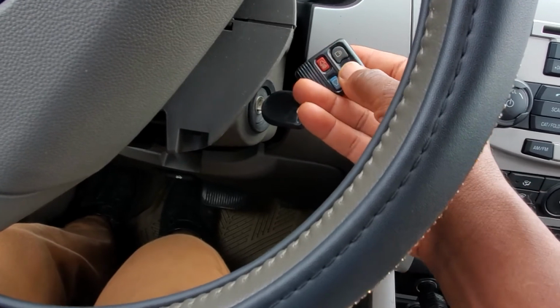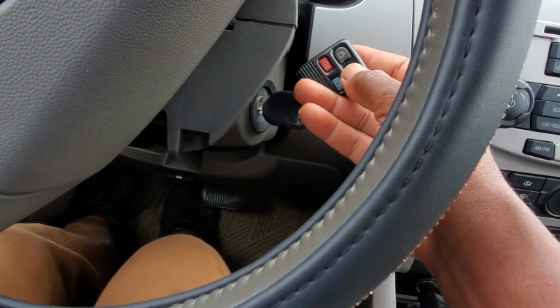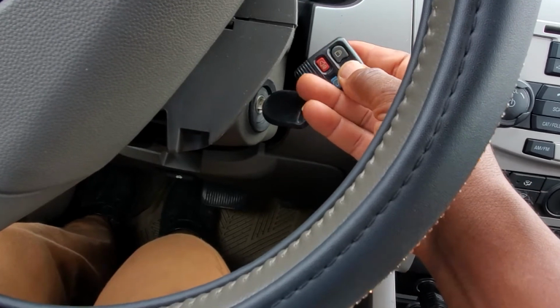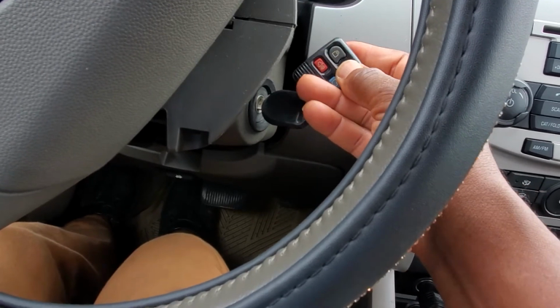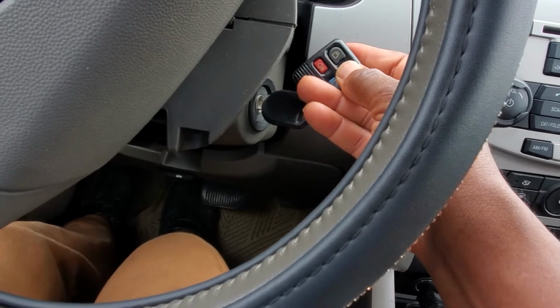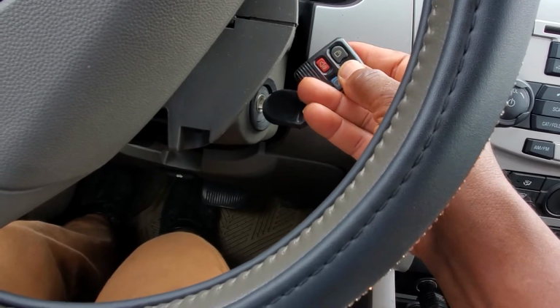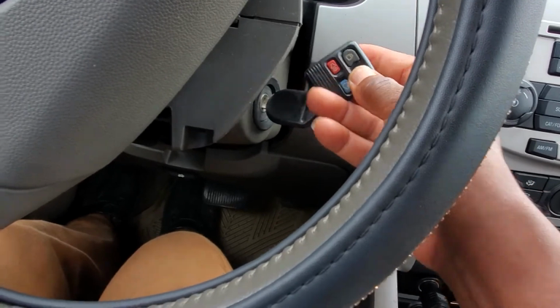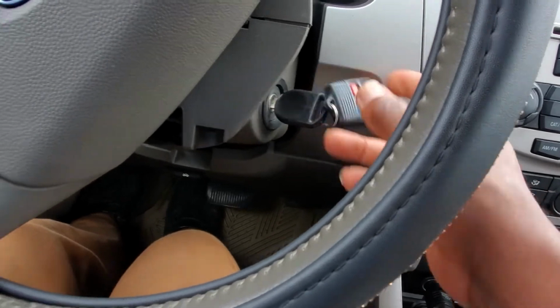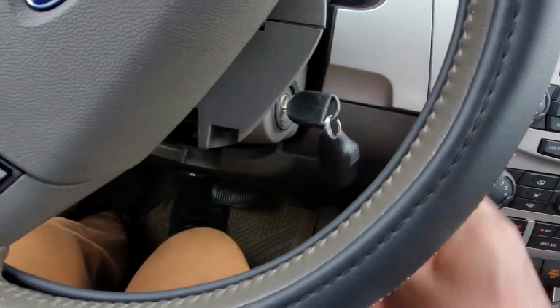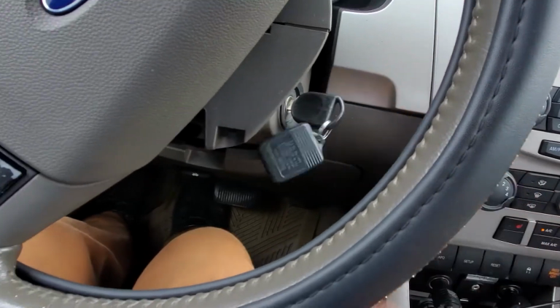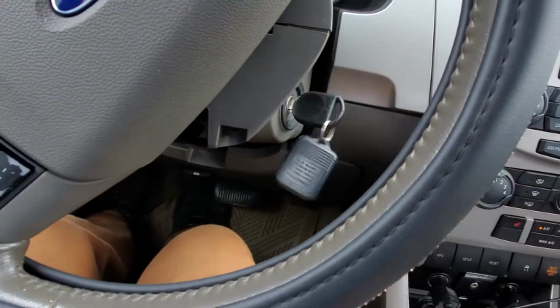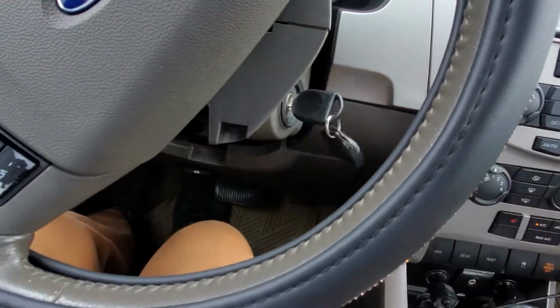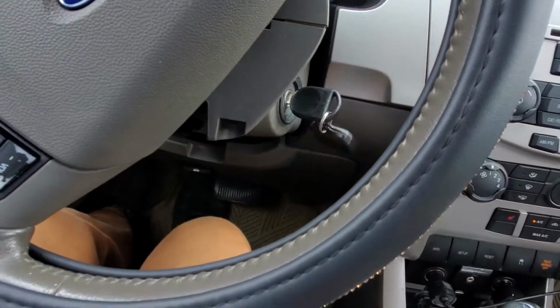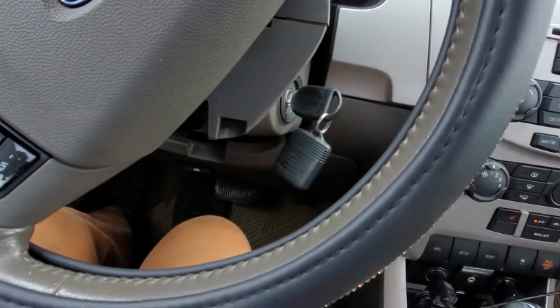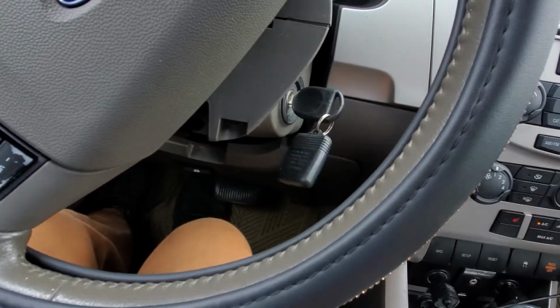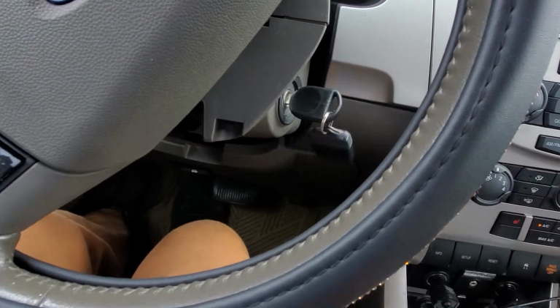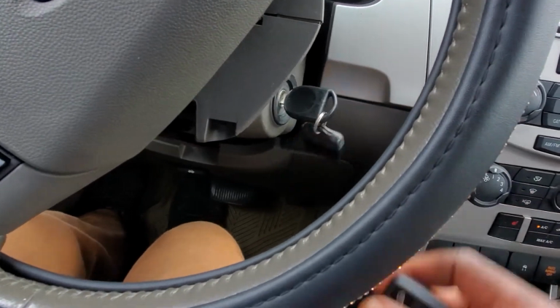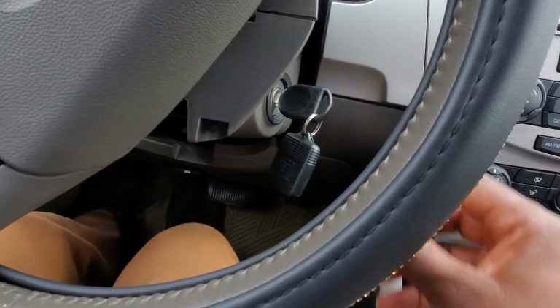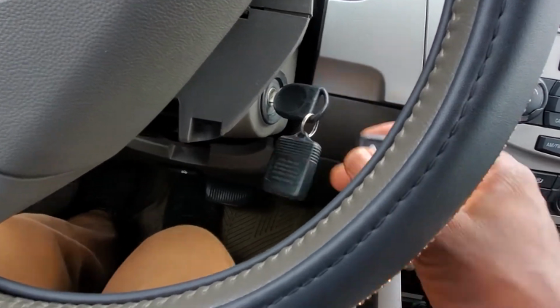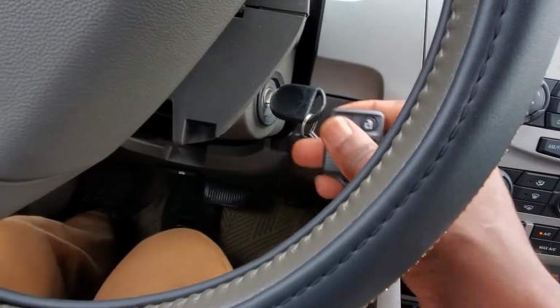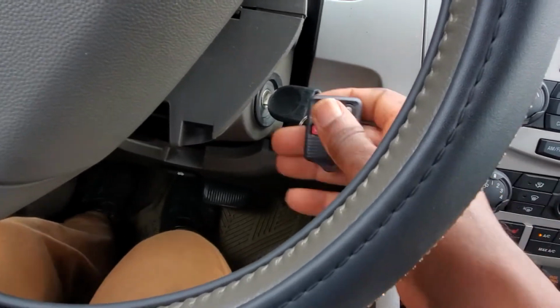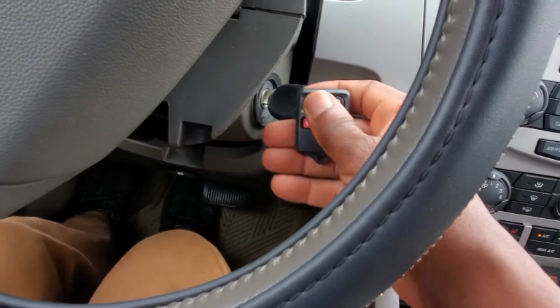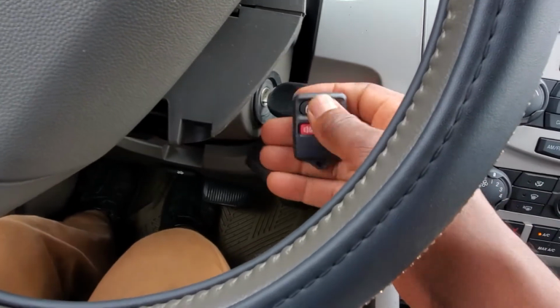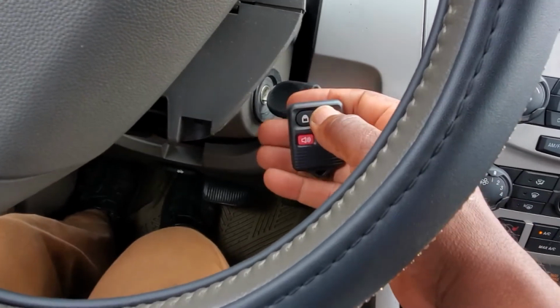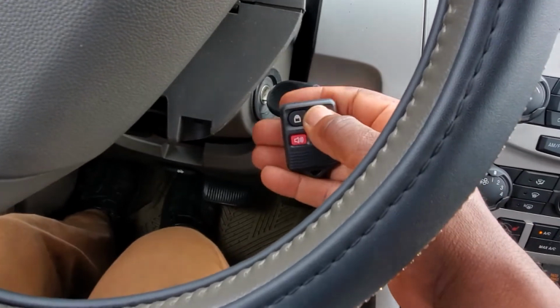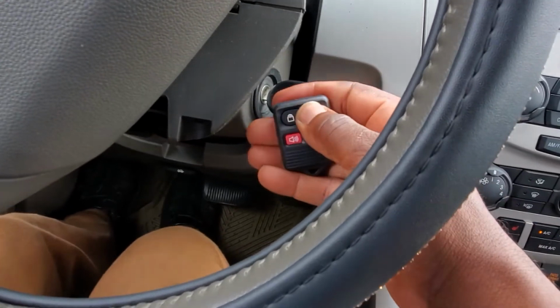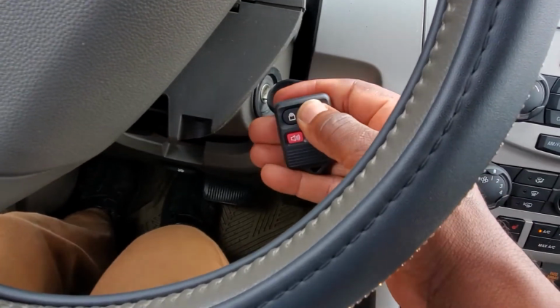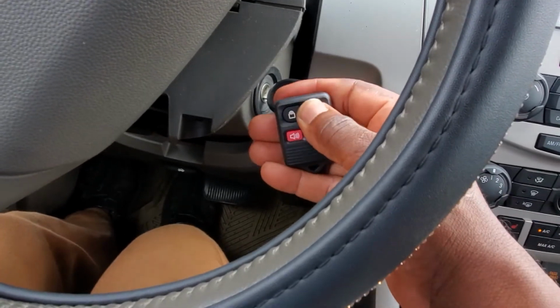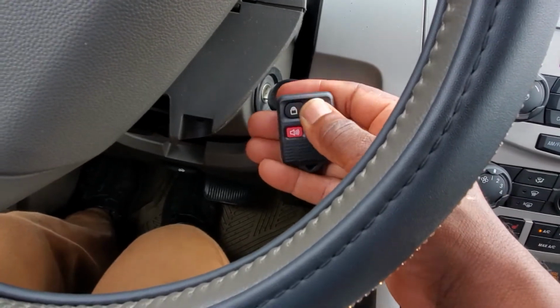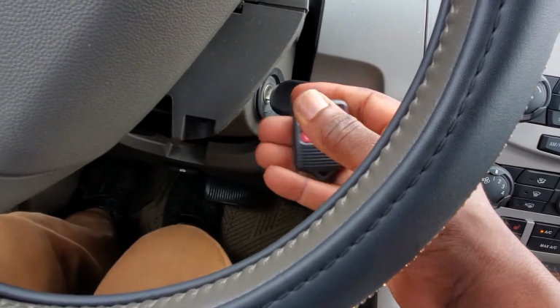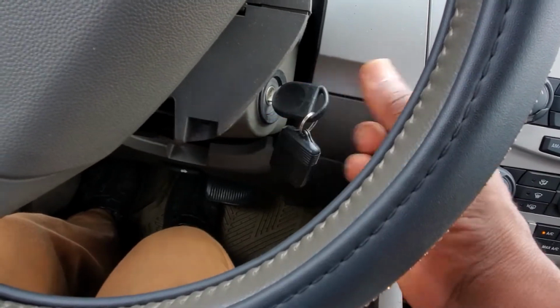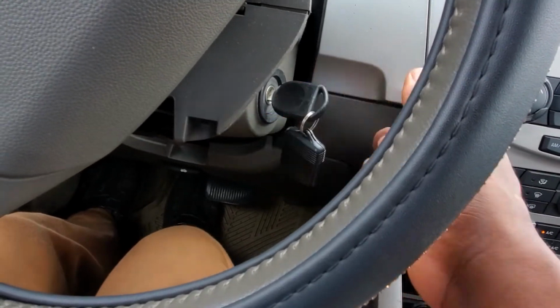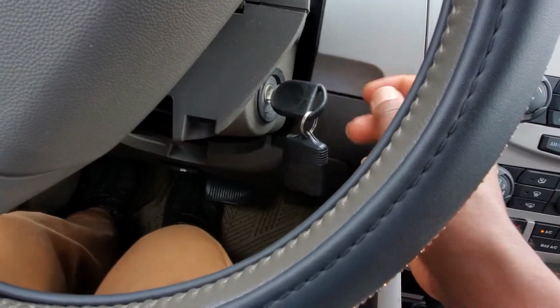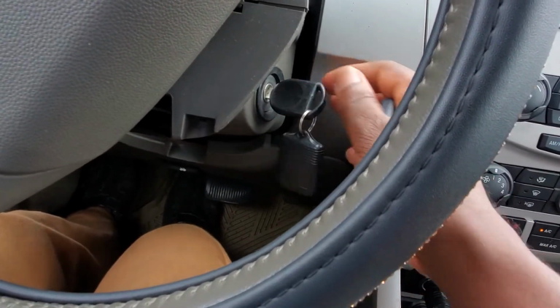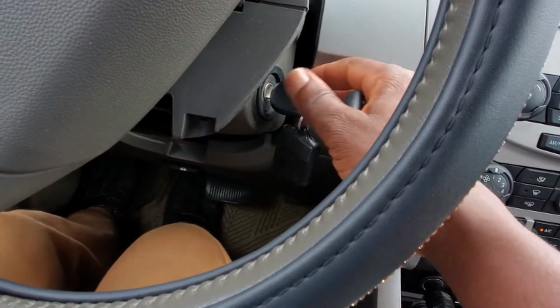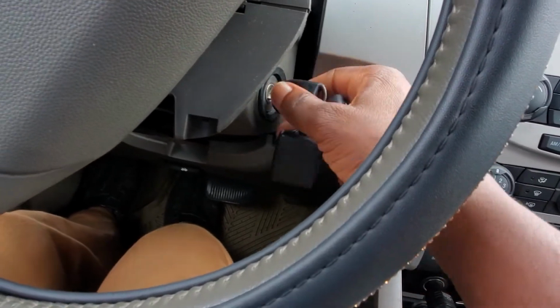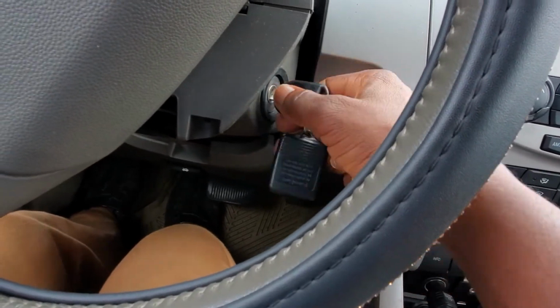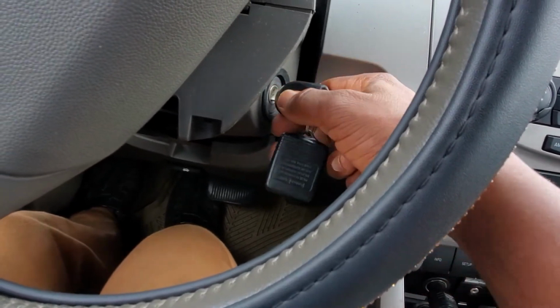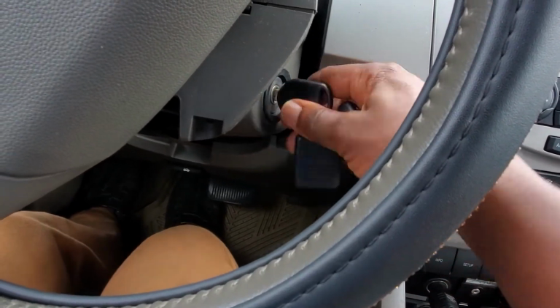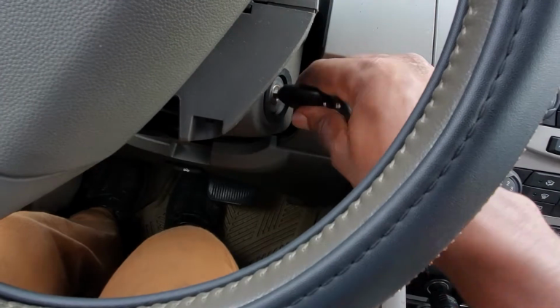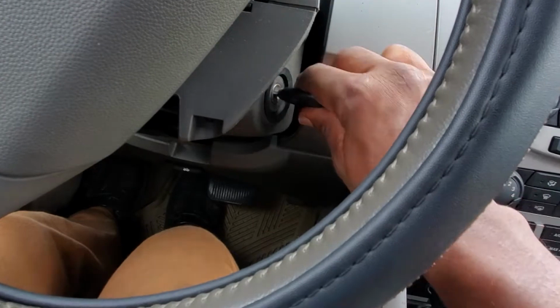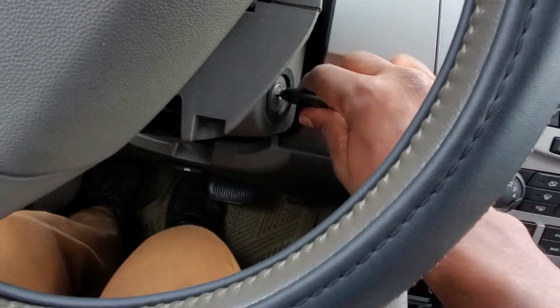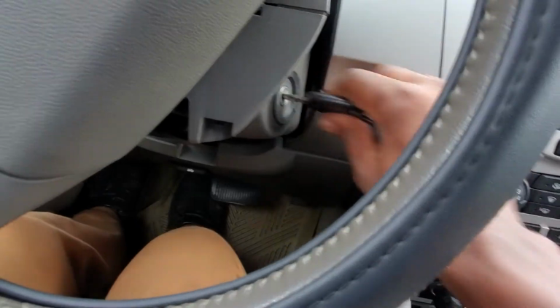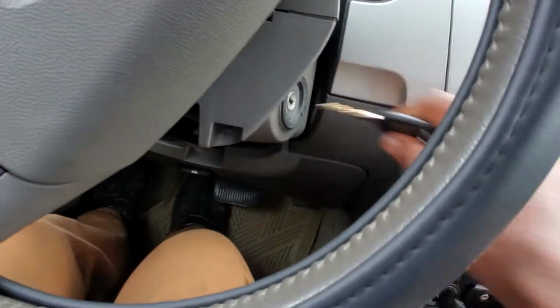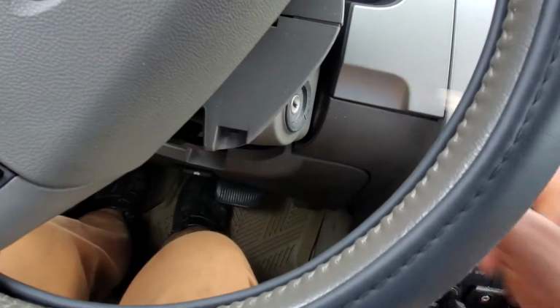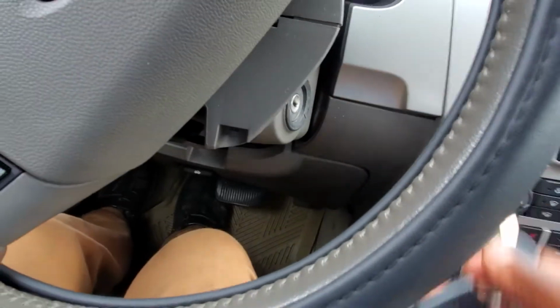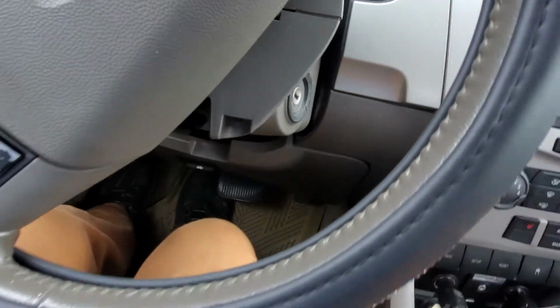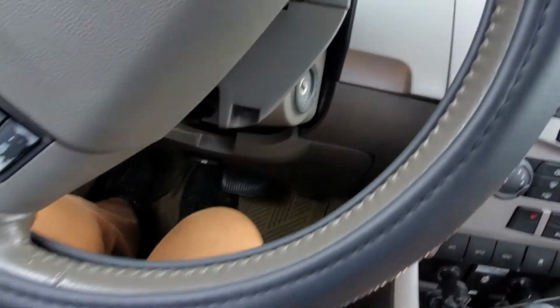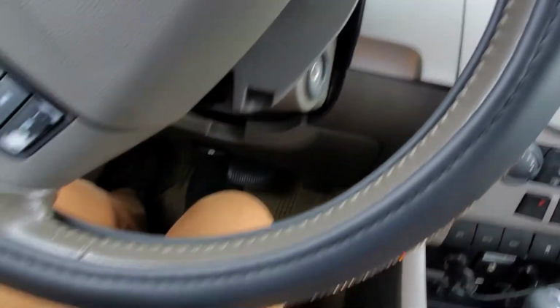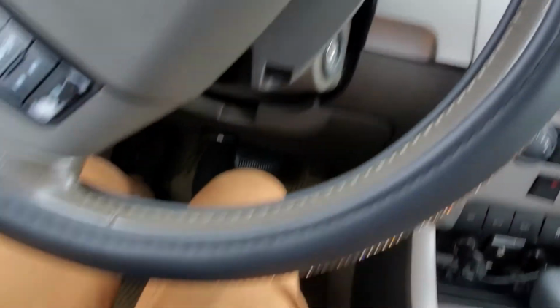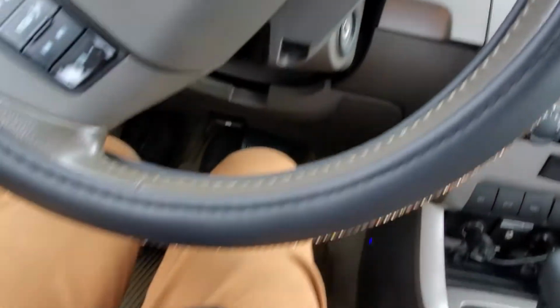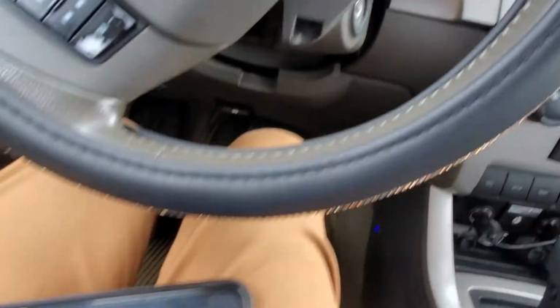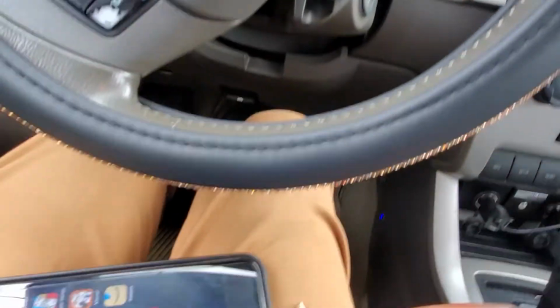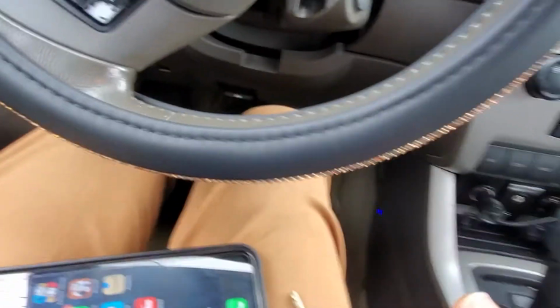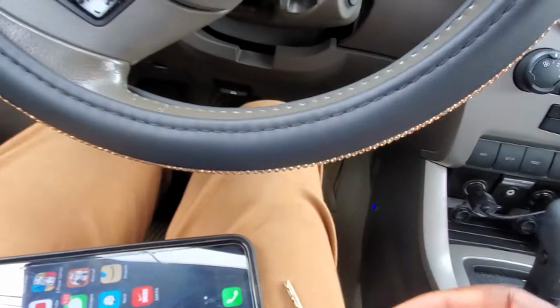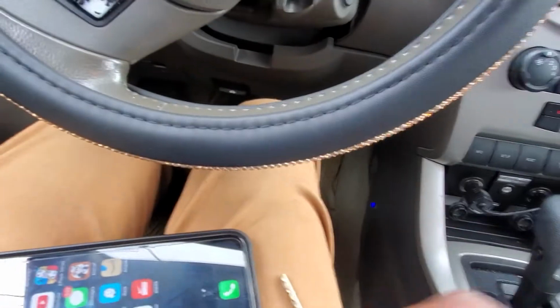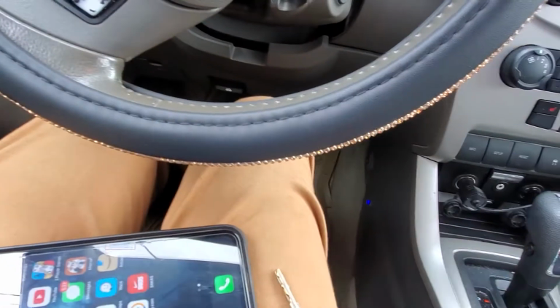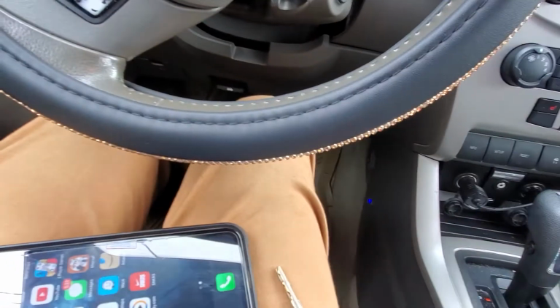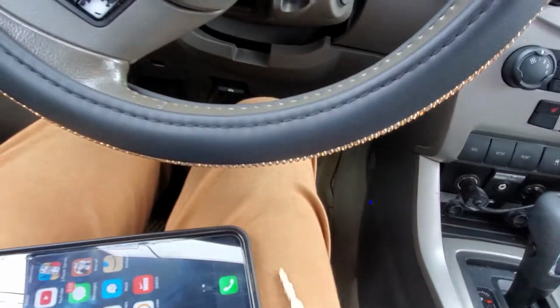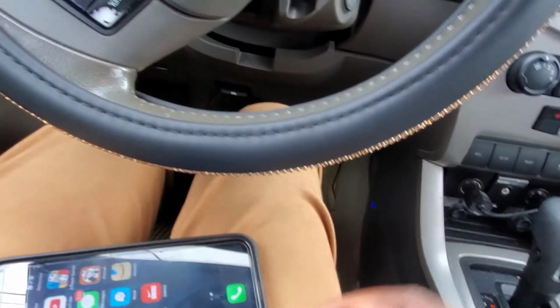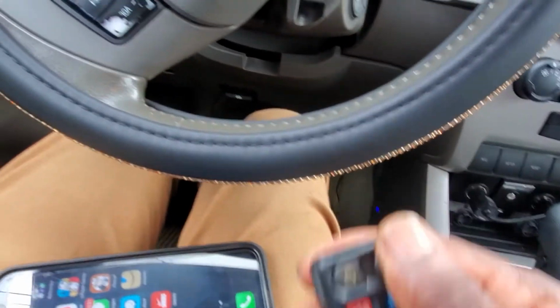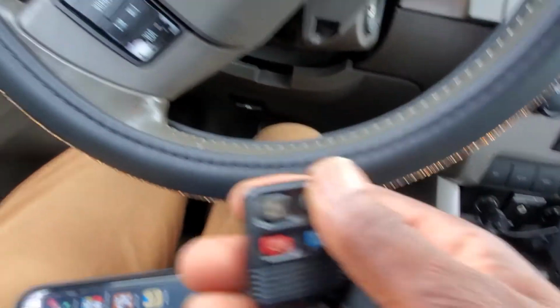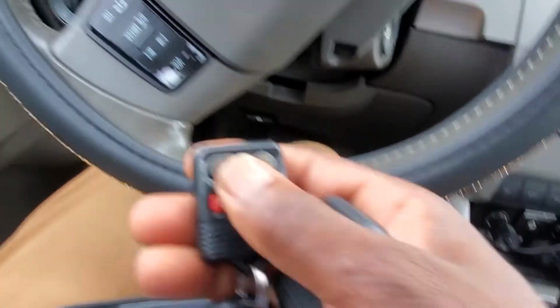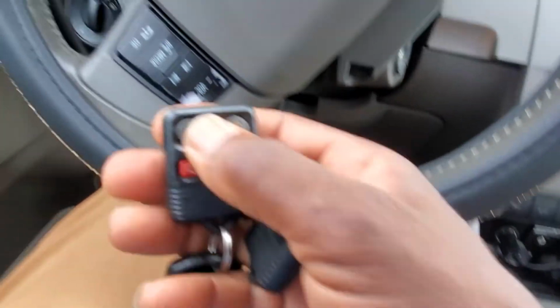So you push one here. And then you push this one too. That's it. And then turn the key off.